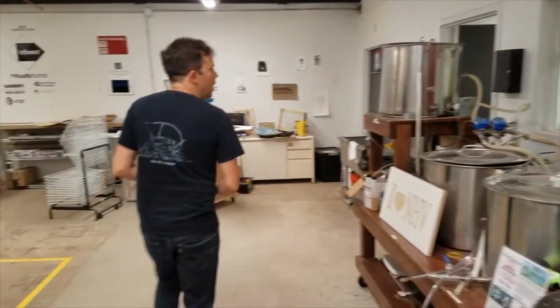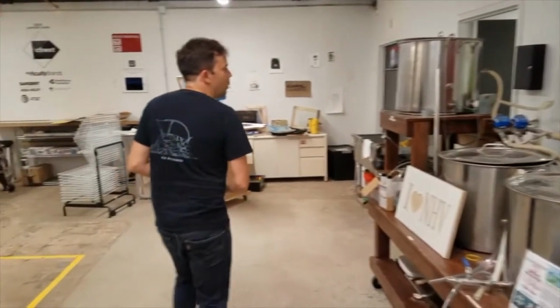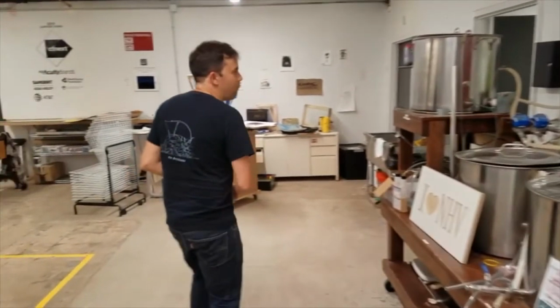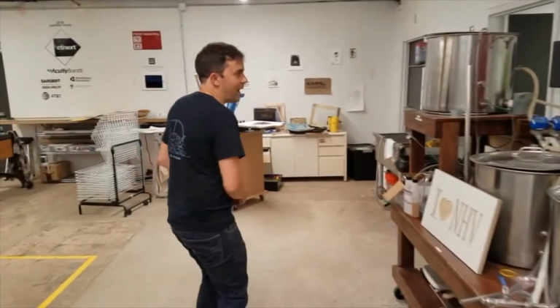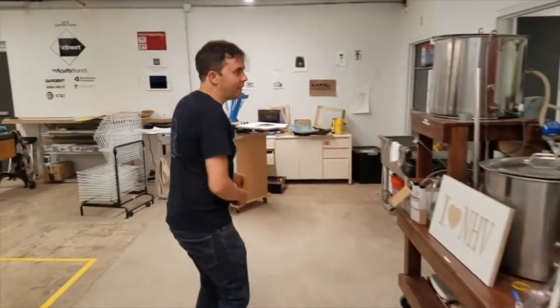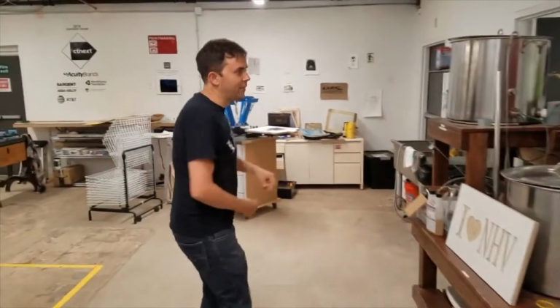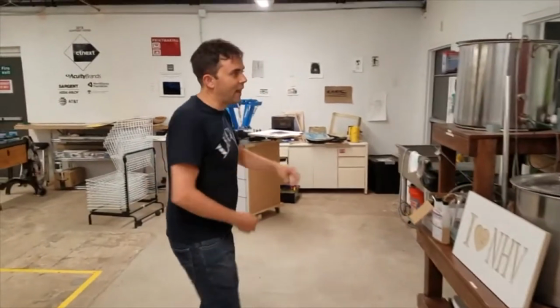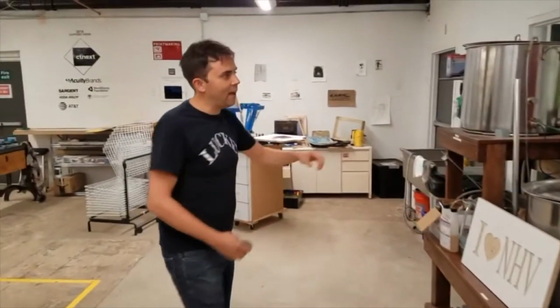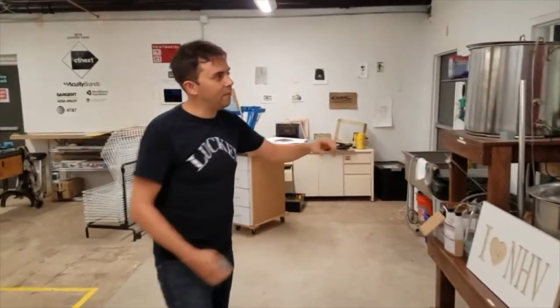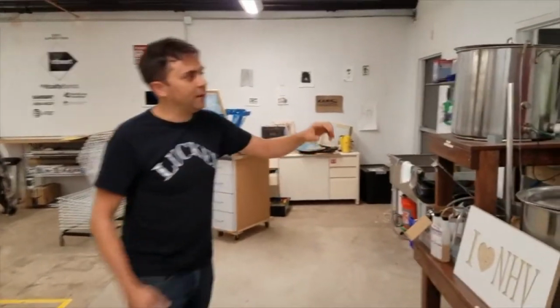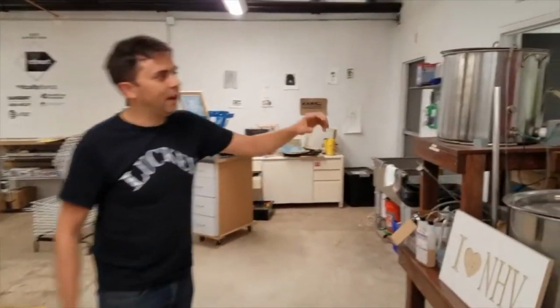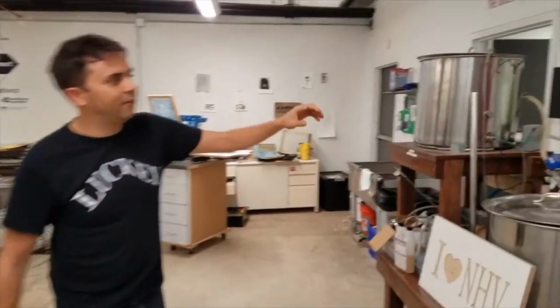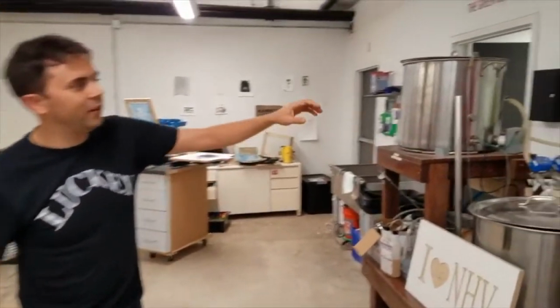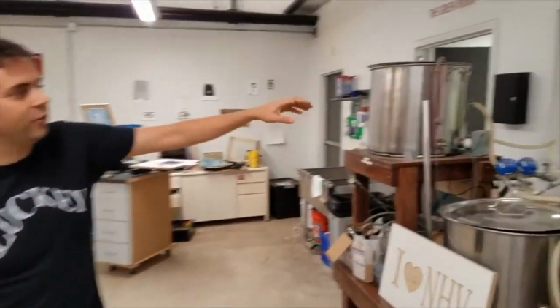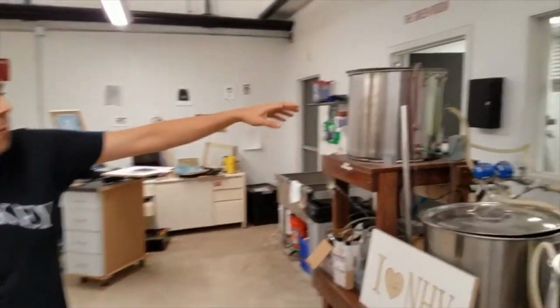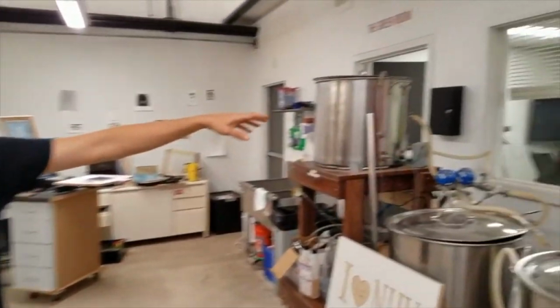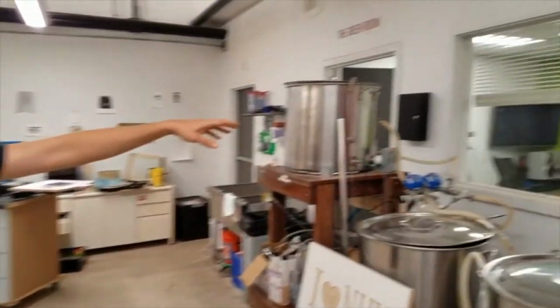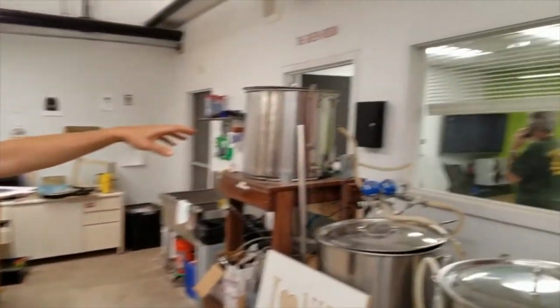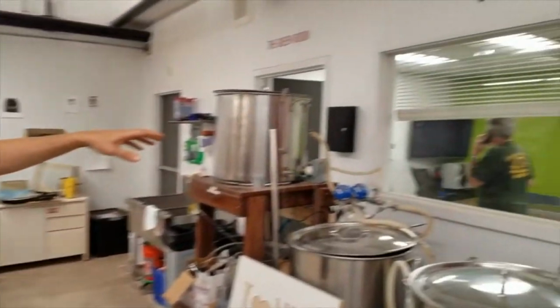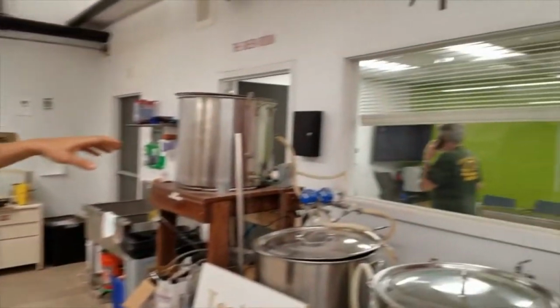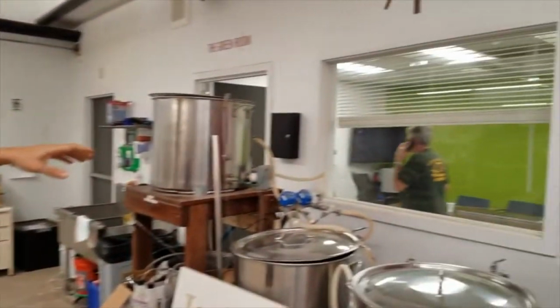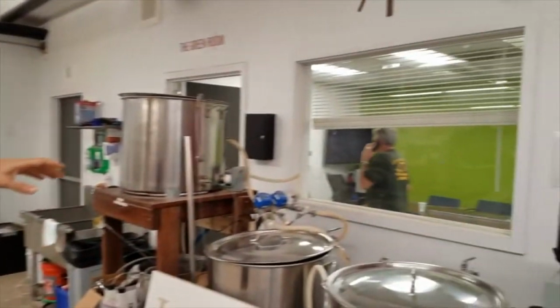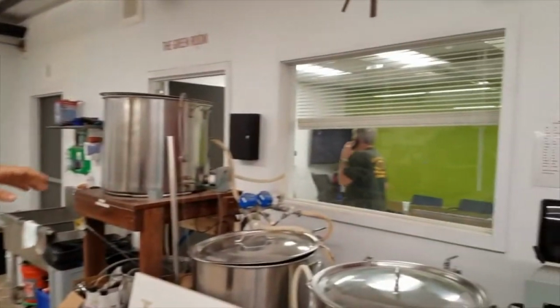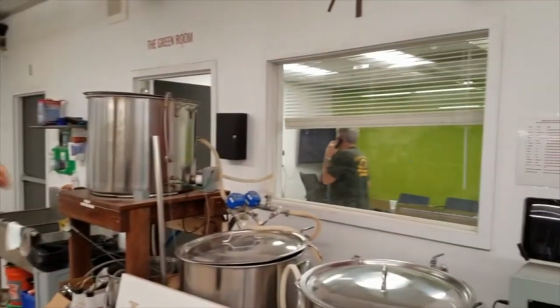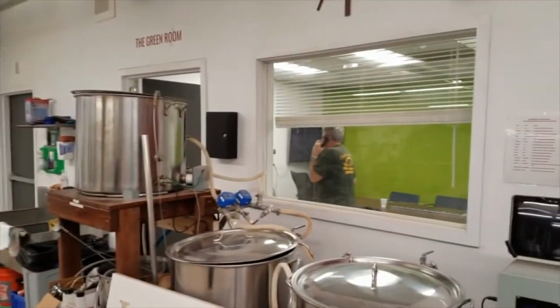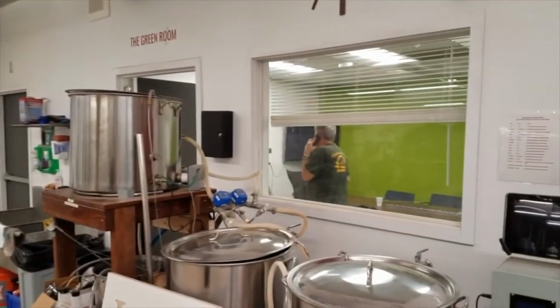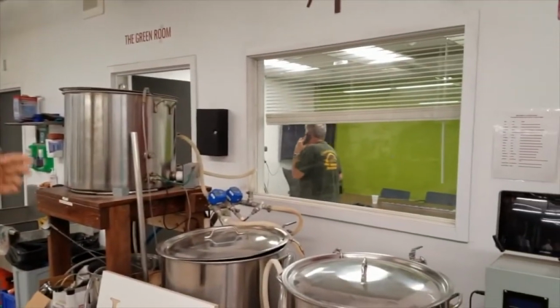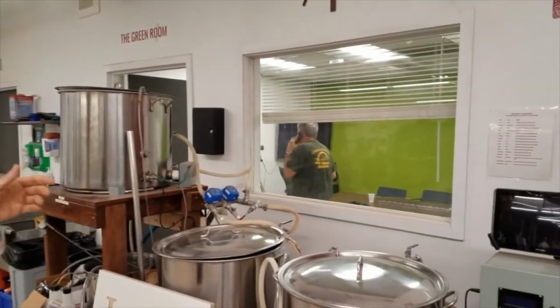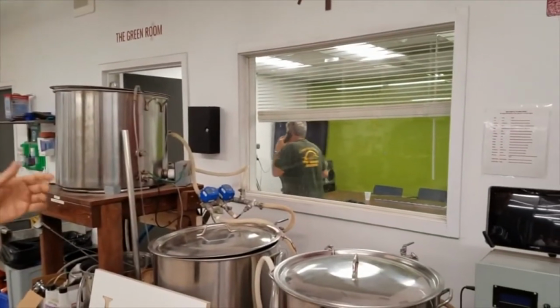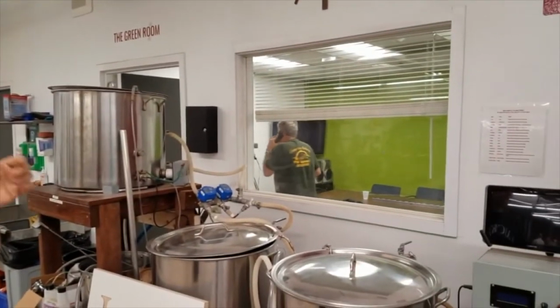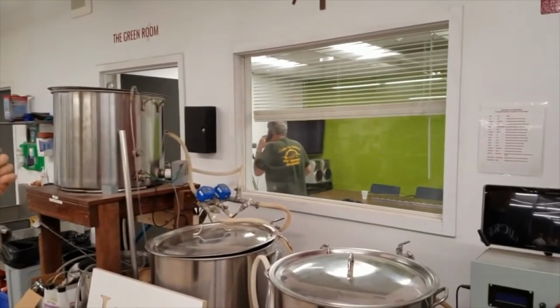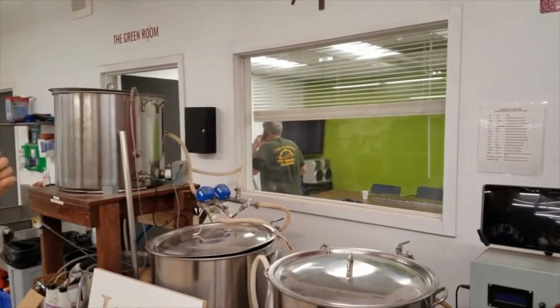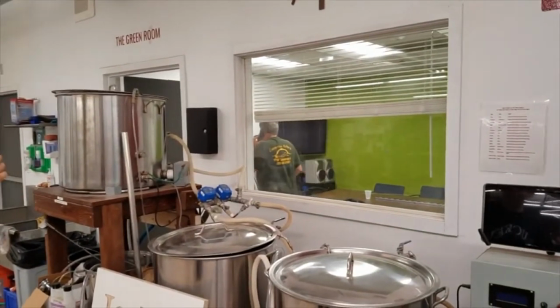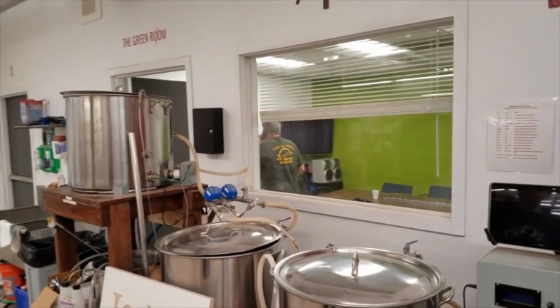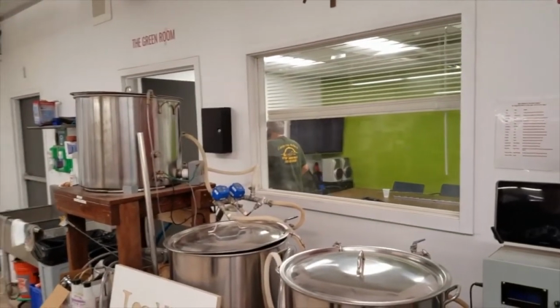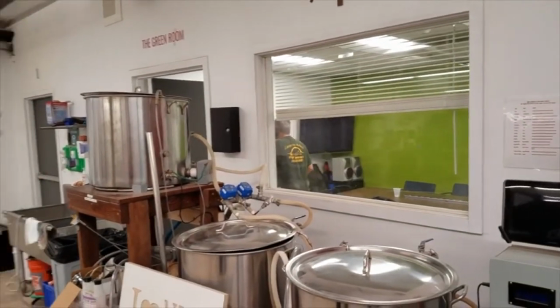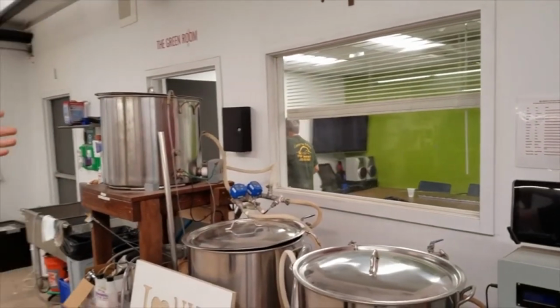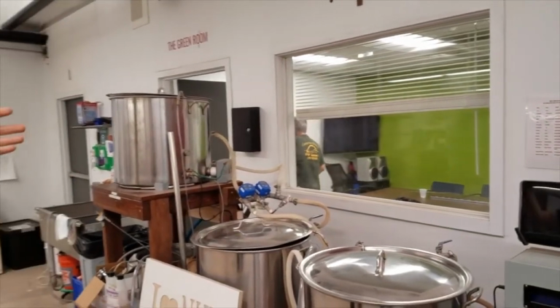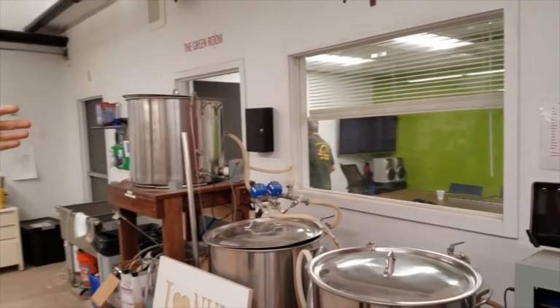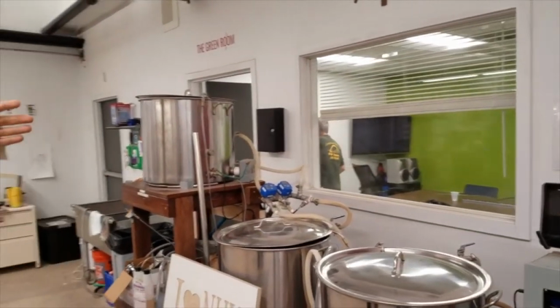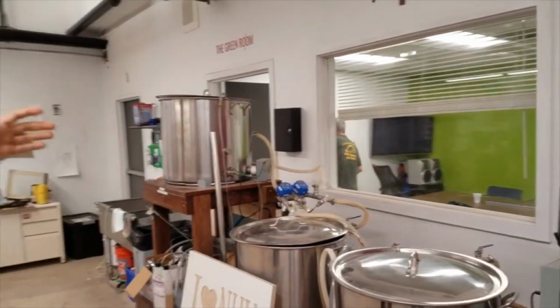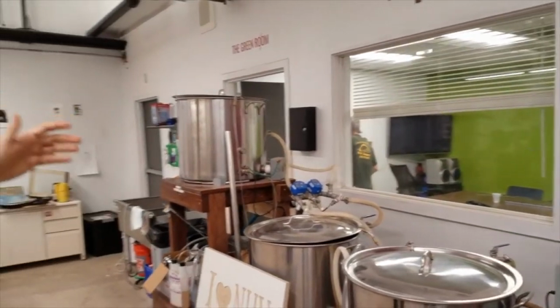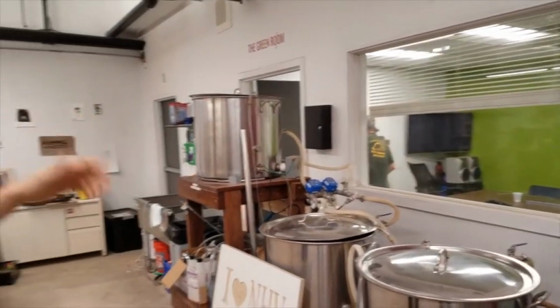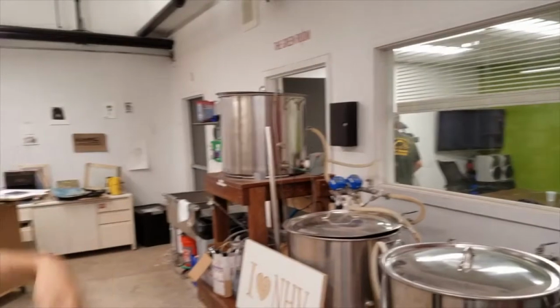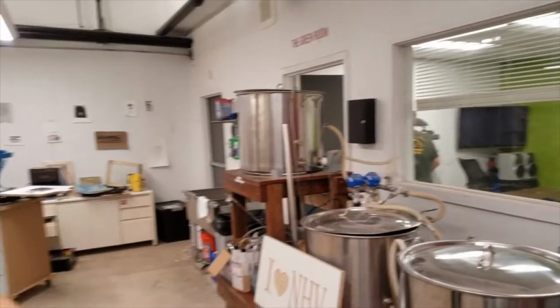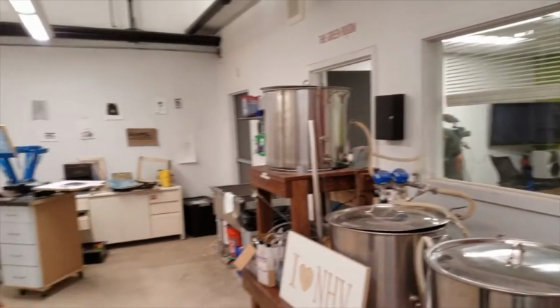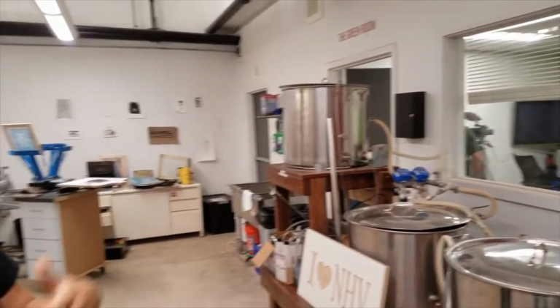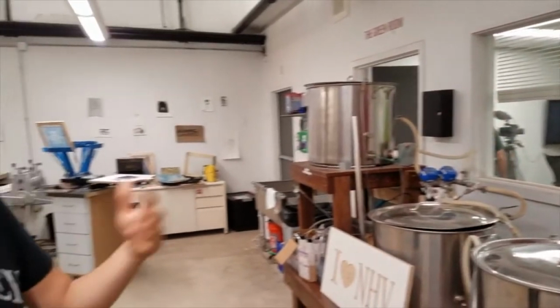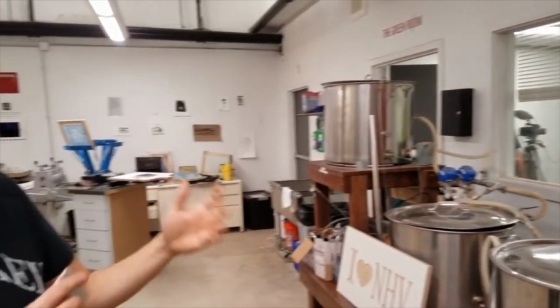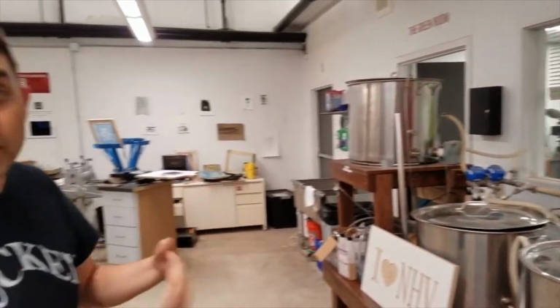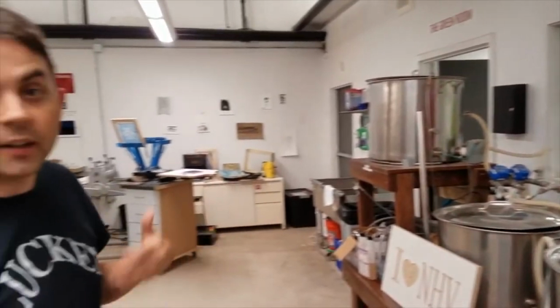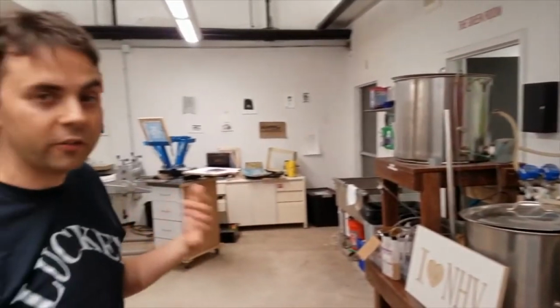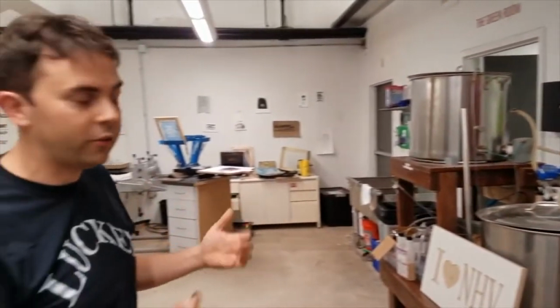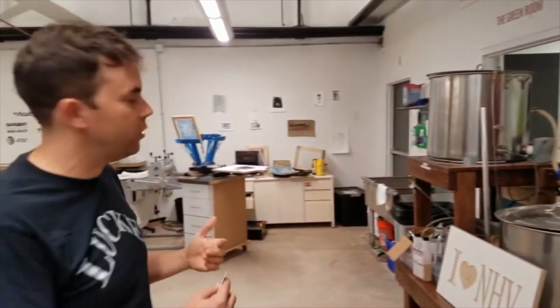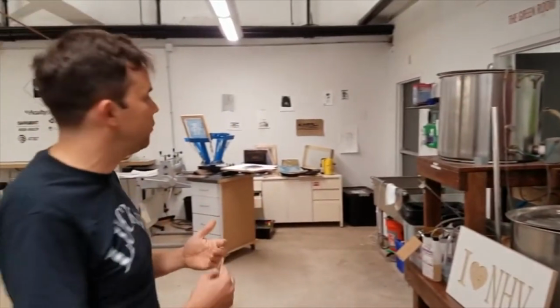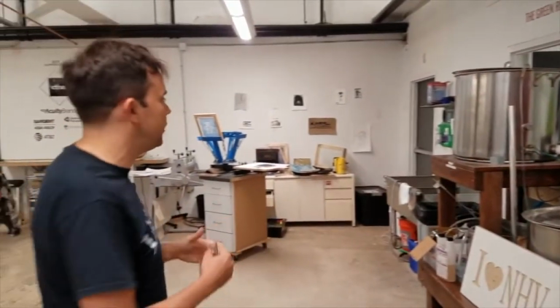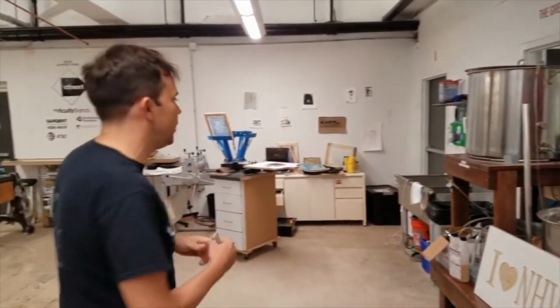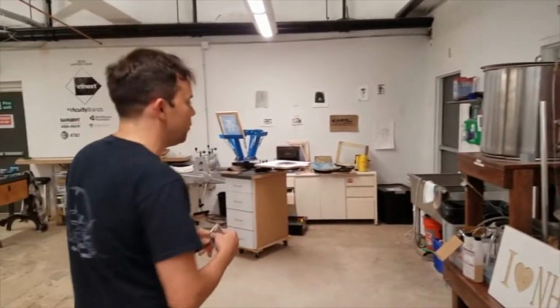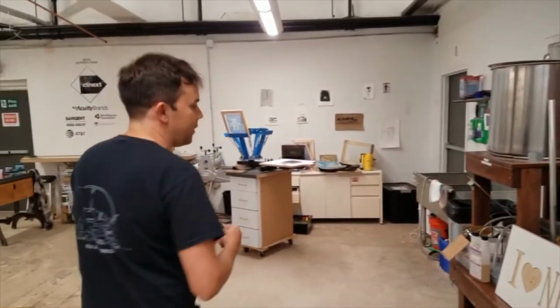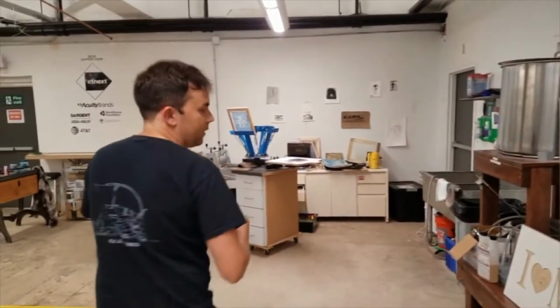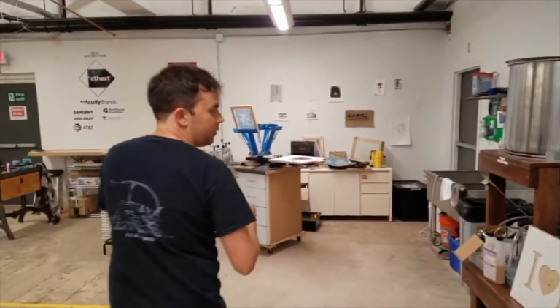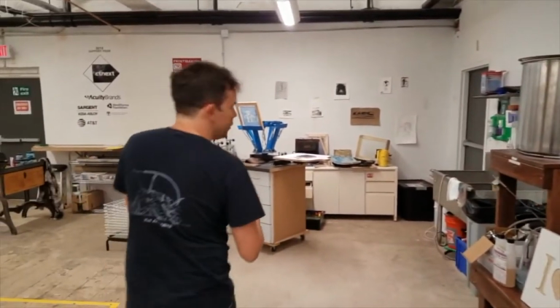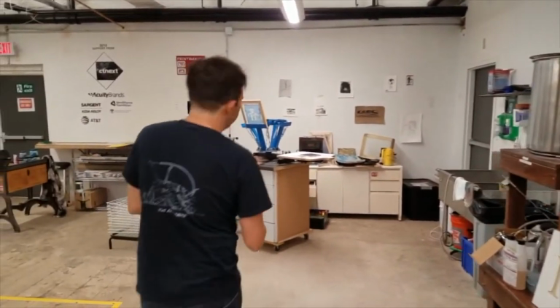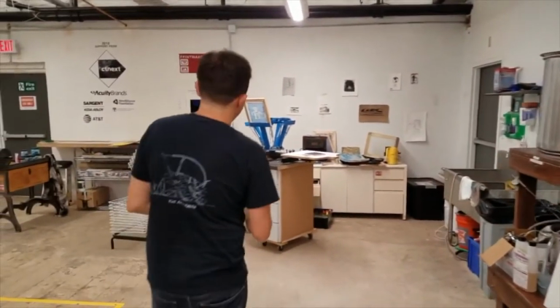Past that we have a small conference room where we have various pieces of video equipment appropriate for doing something like a Kickstarter video, that sort of thing.